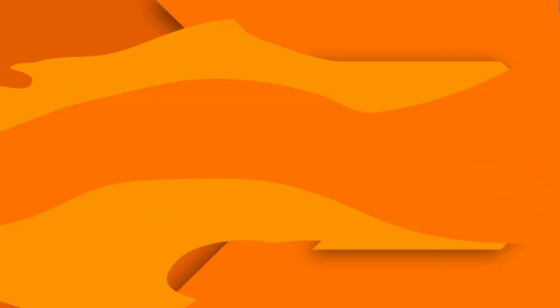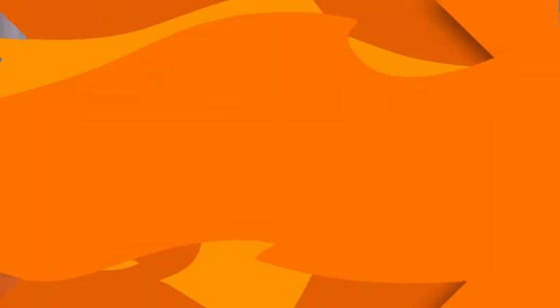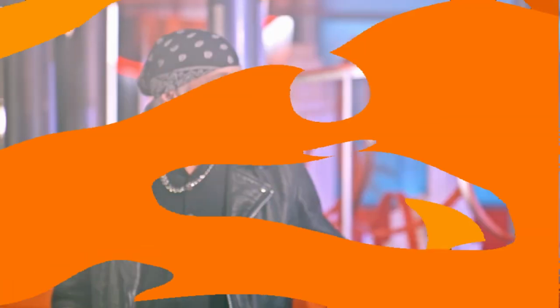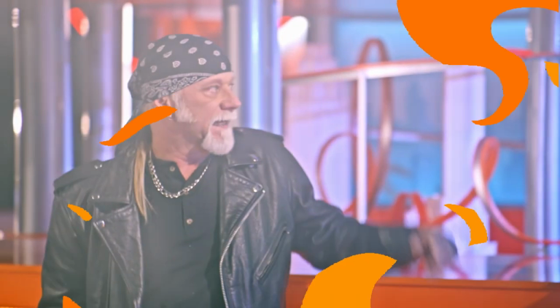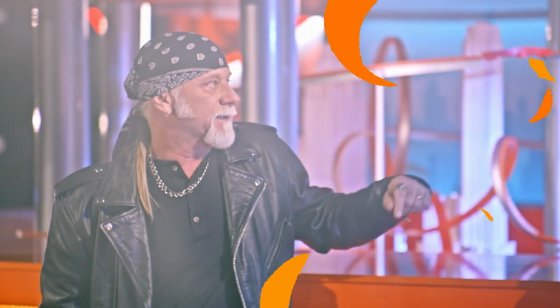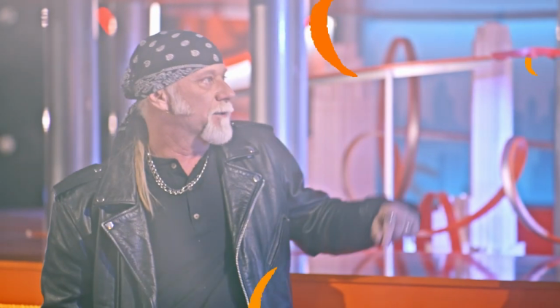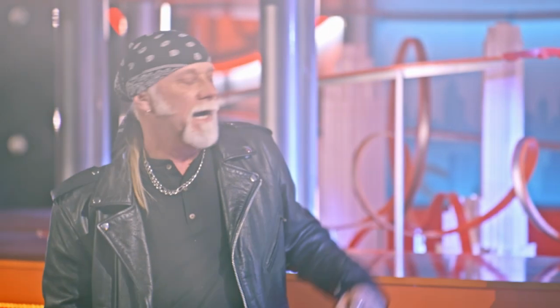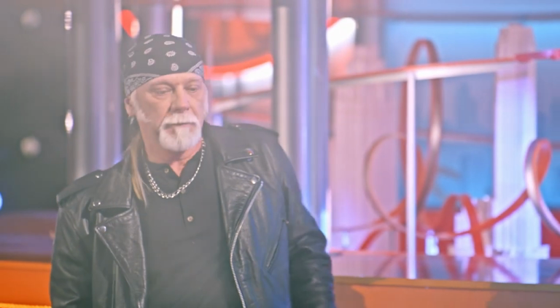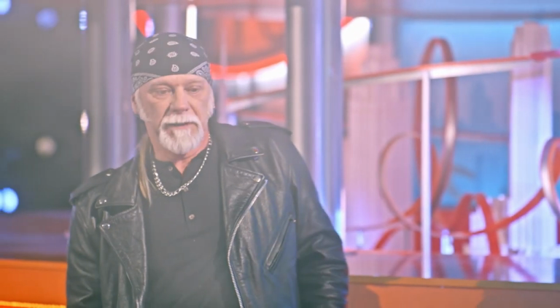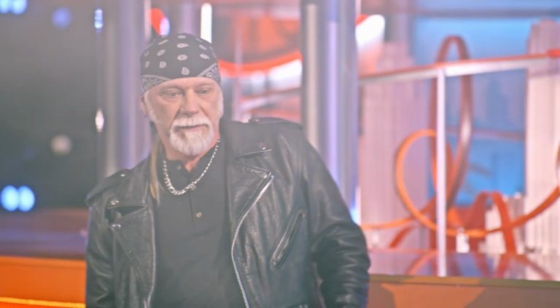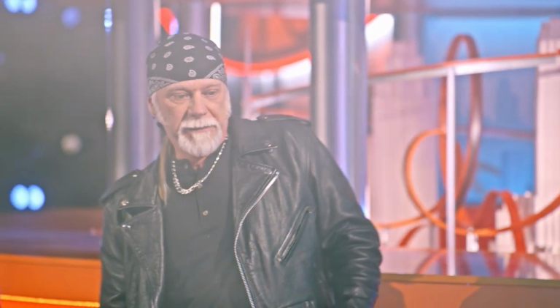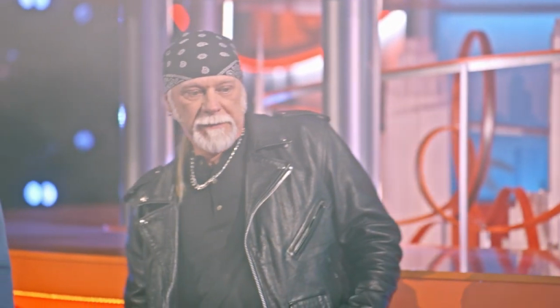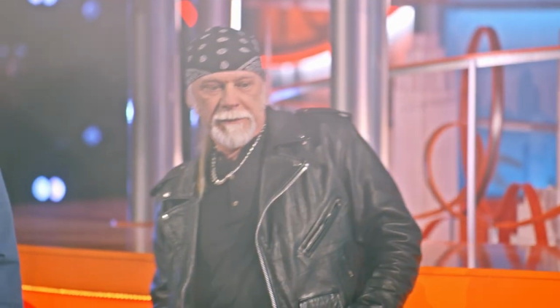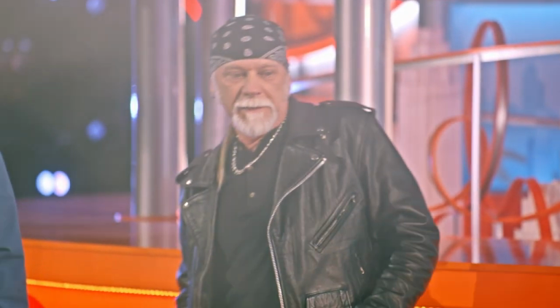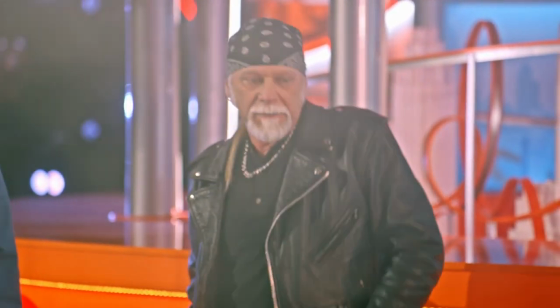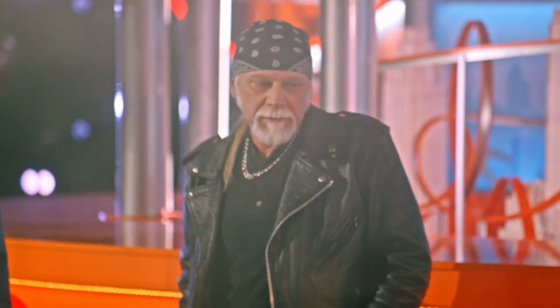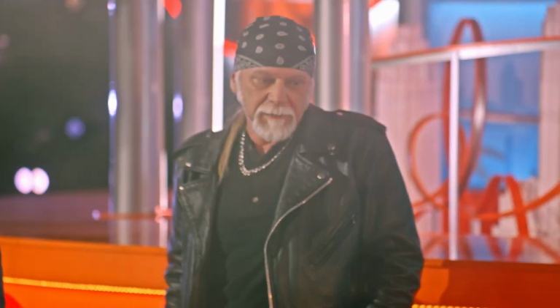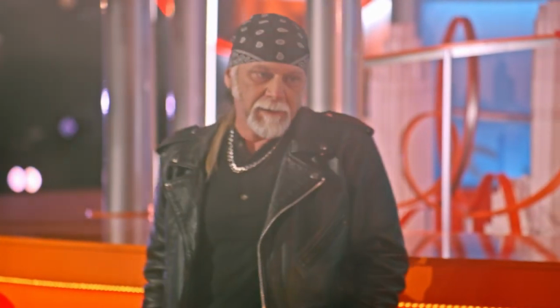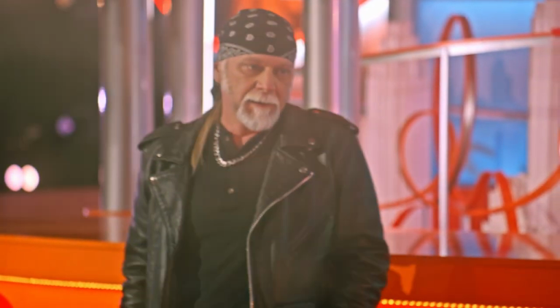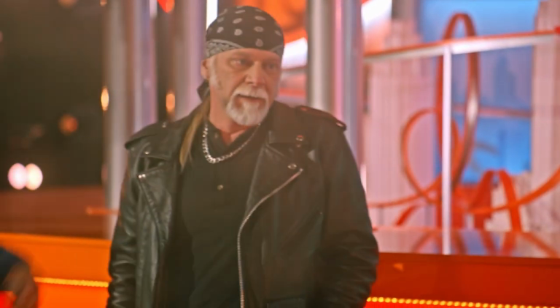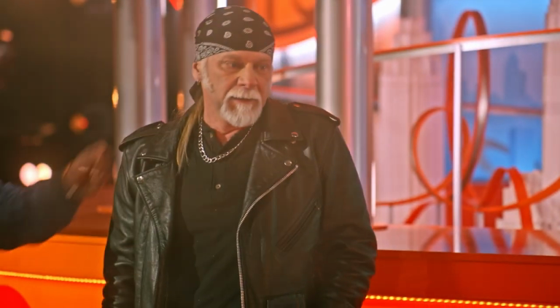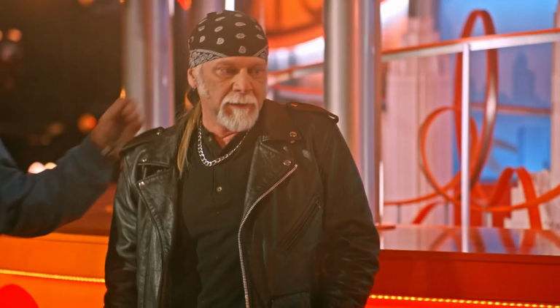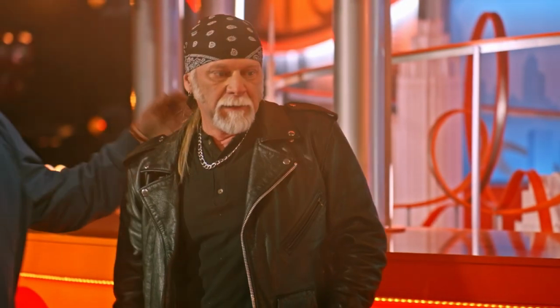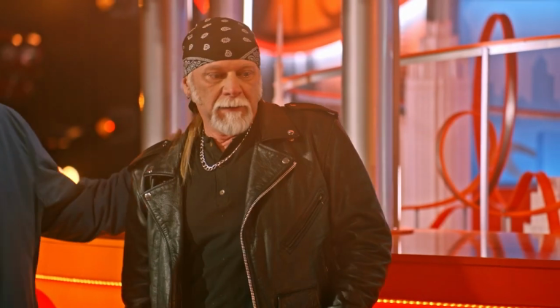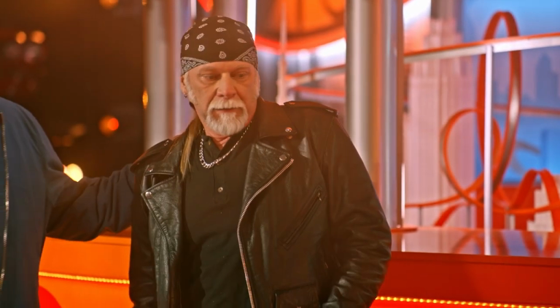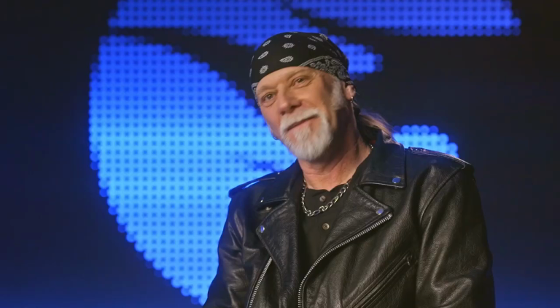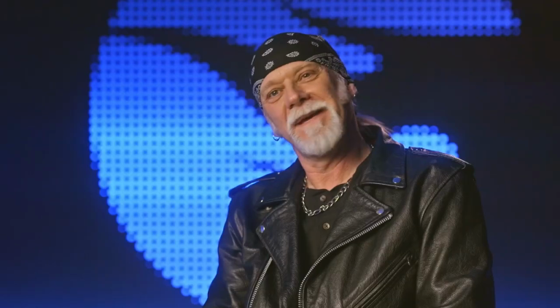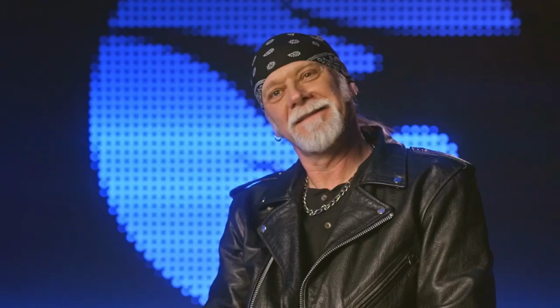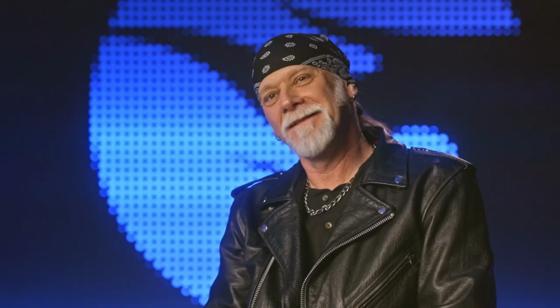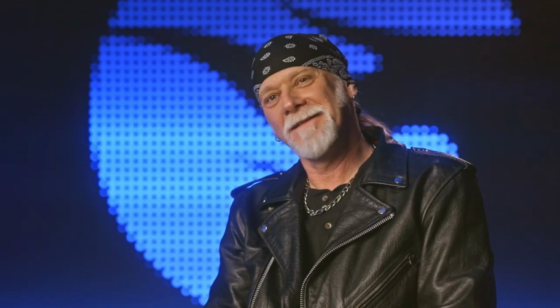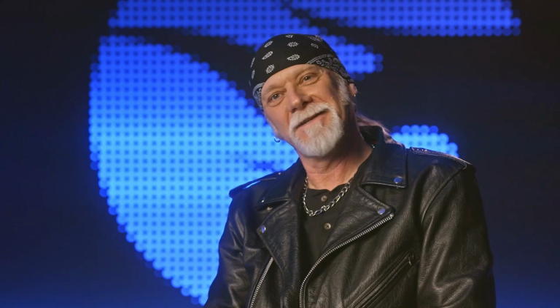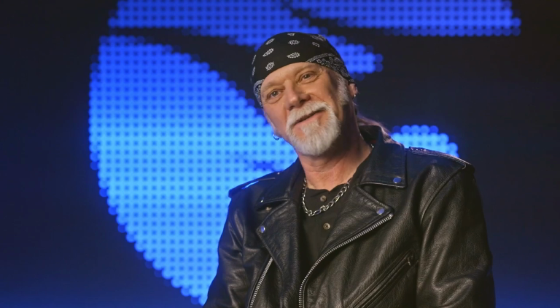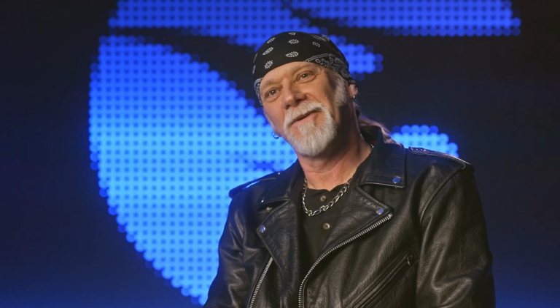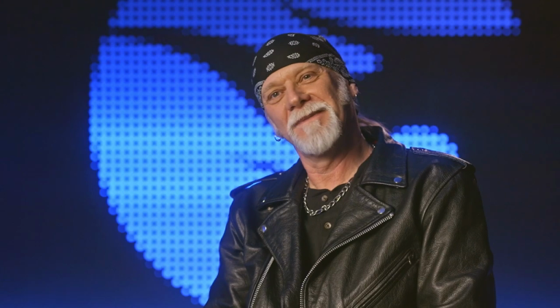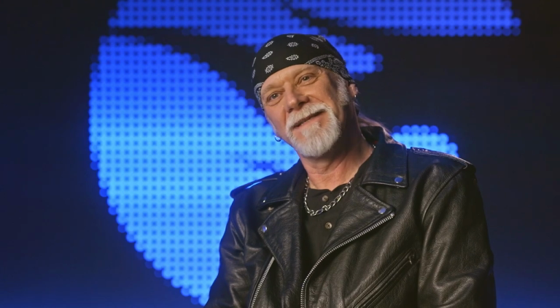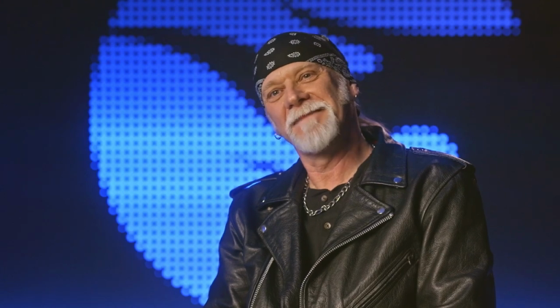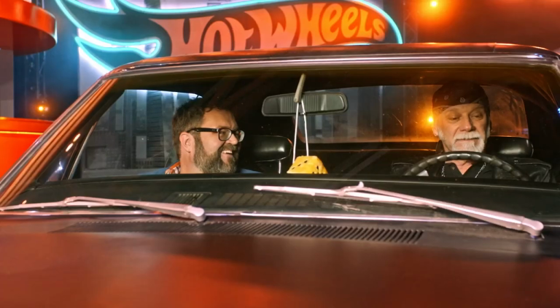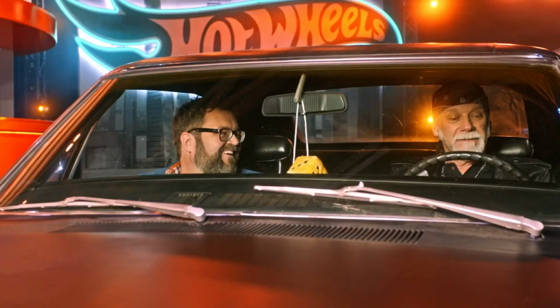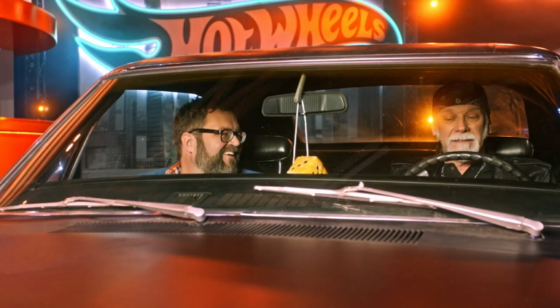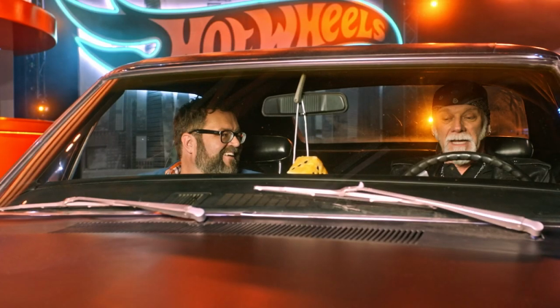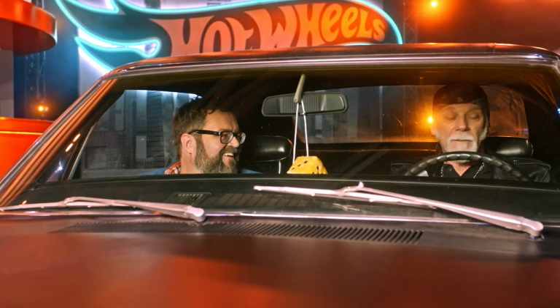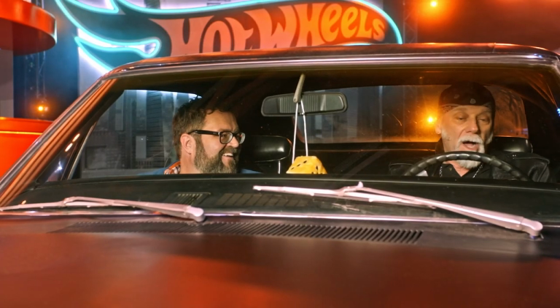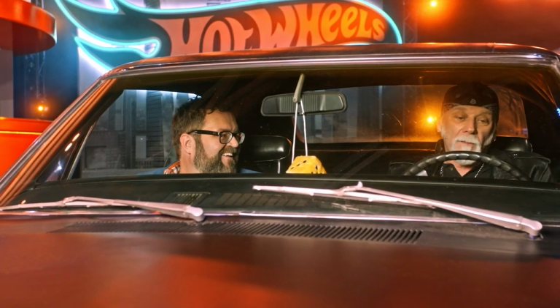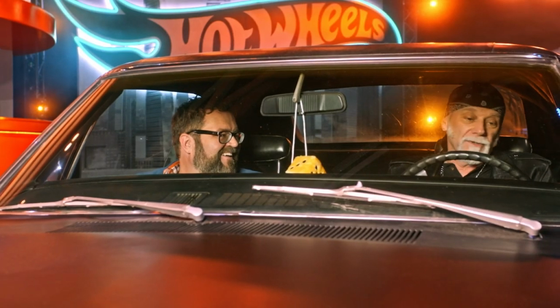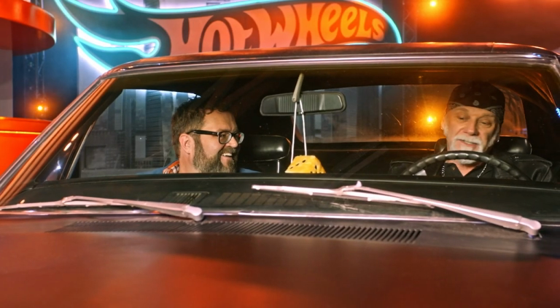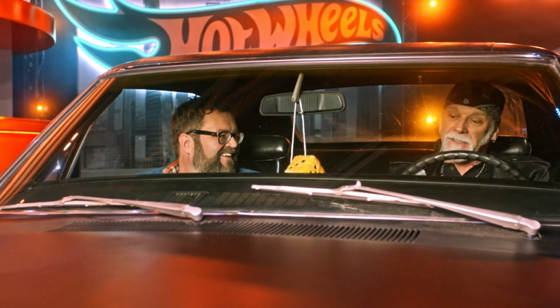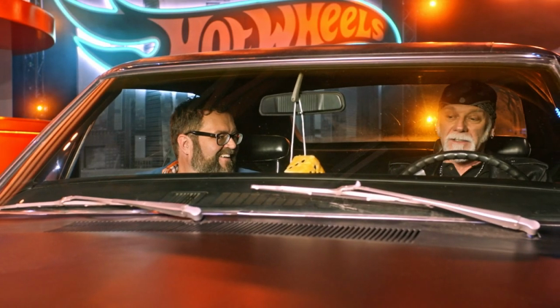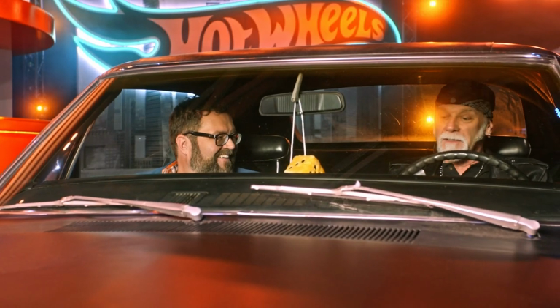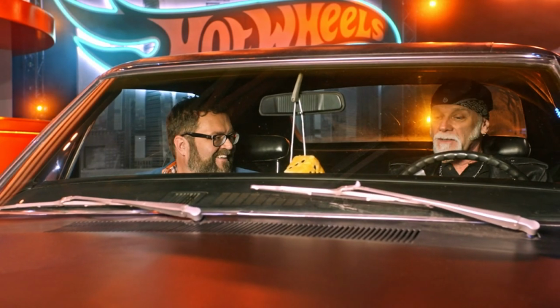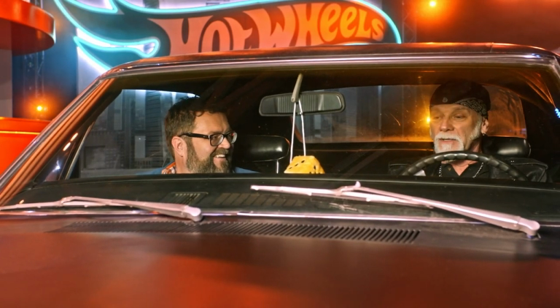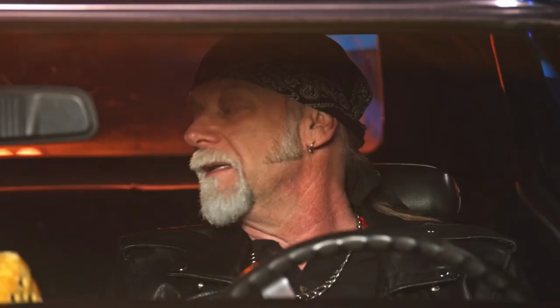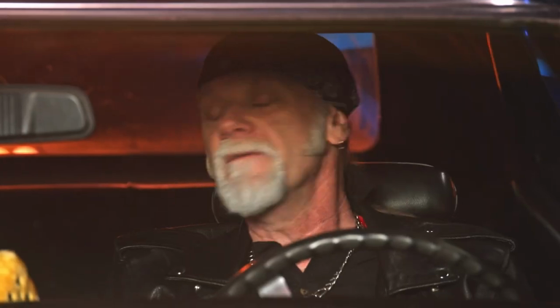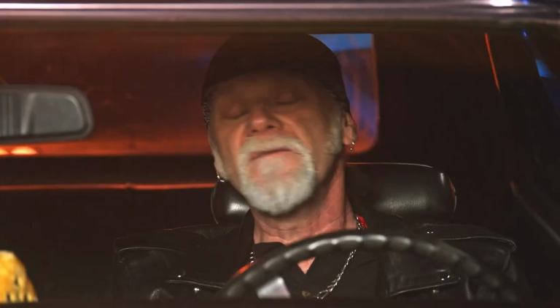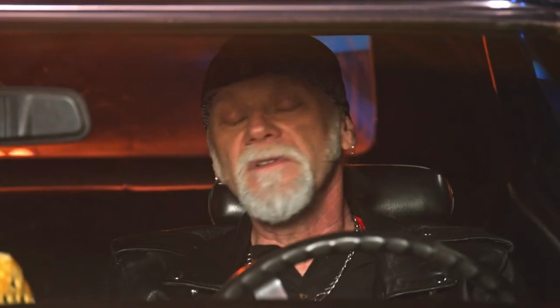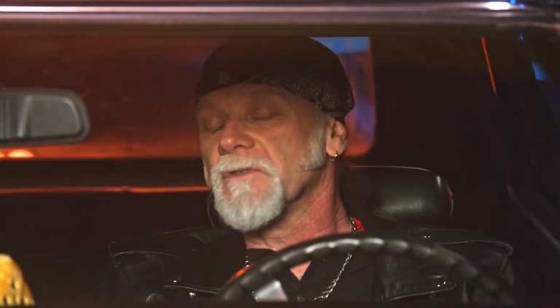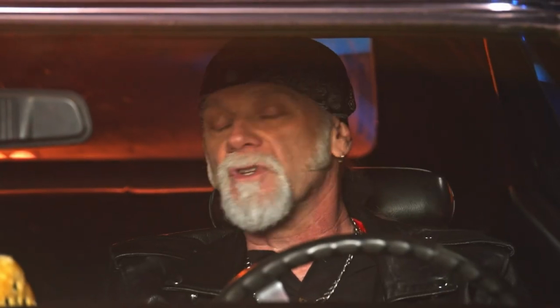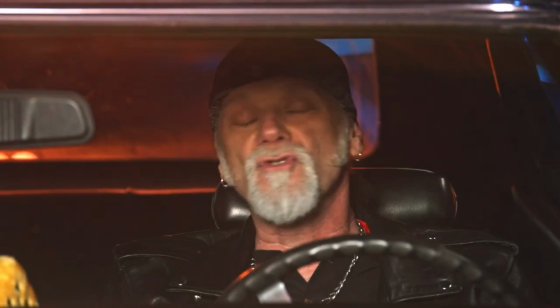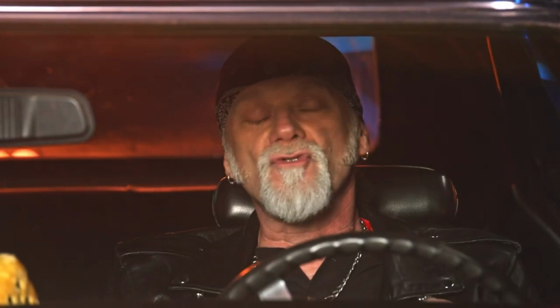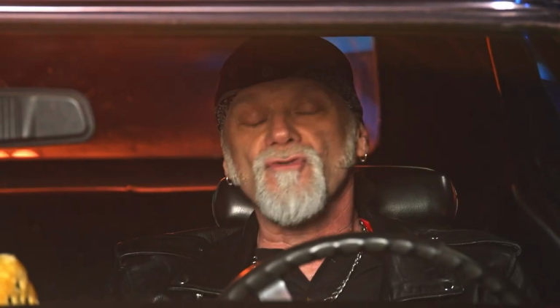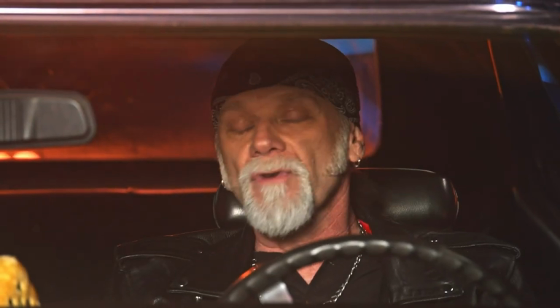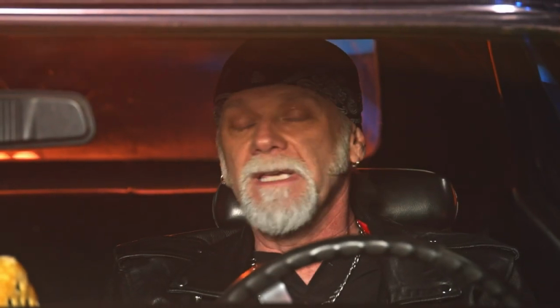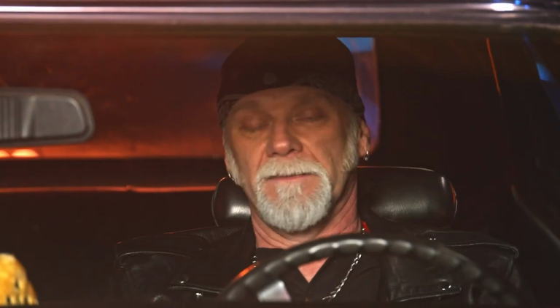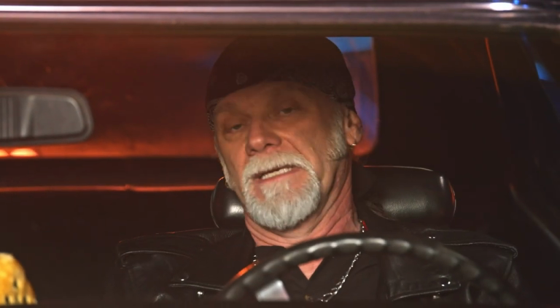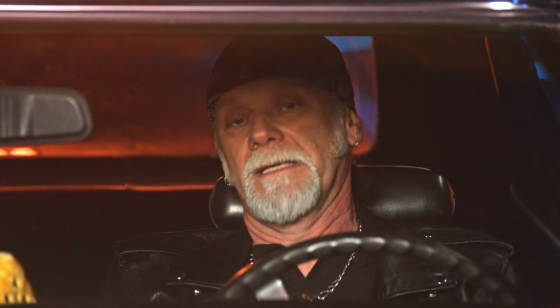Thank you, Hot Wheels. Seeing that car again, I feel like I'm 18 years old, man. I'm humbled to sit in this car, it feels great.